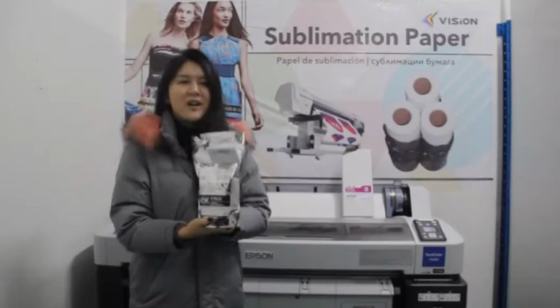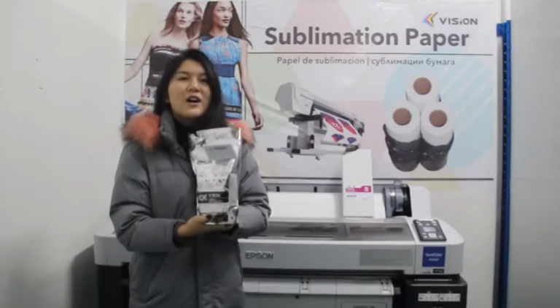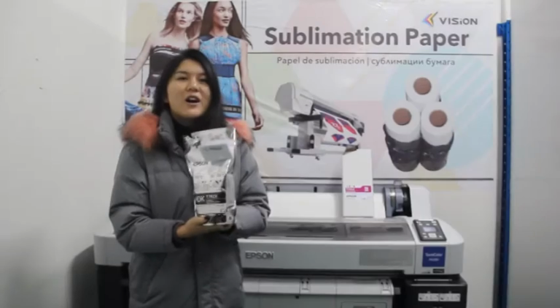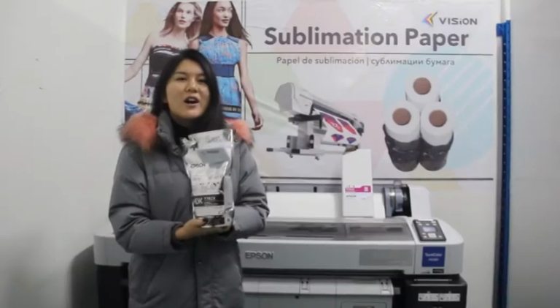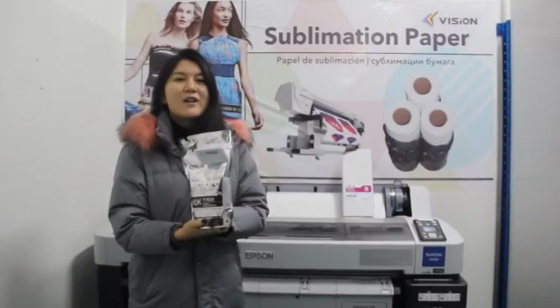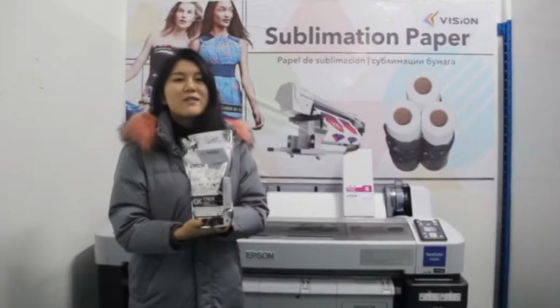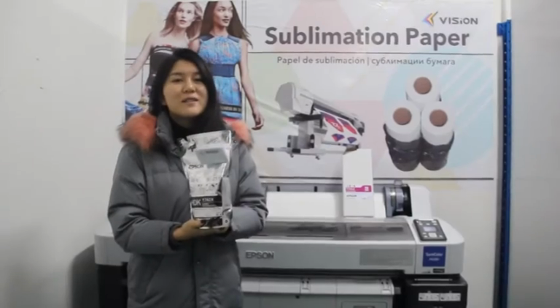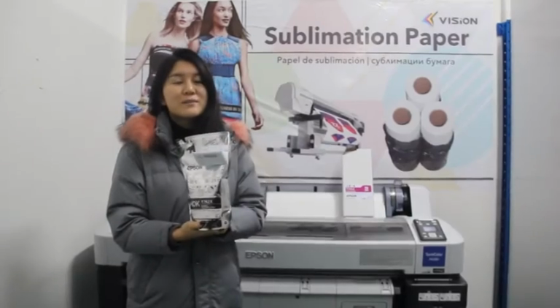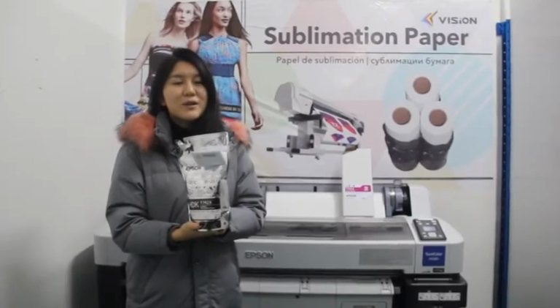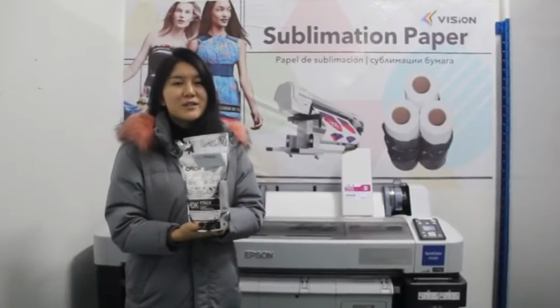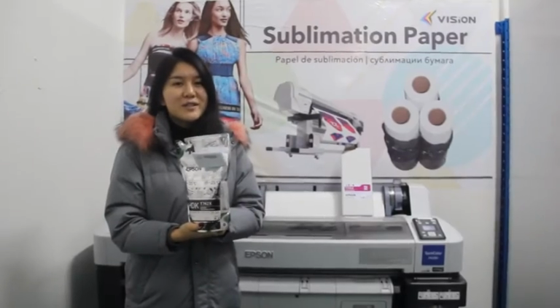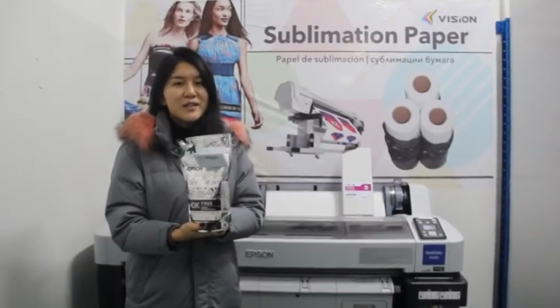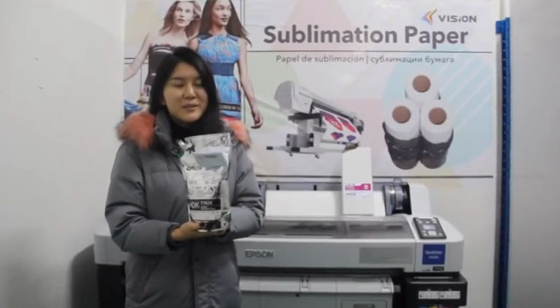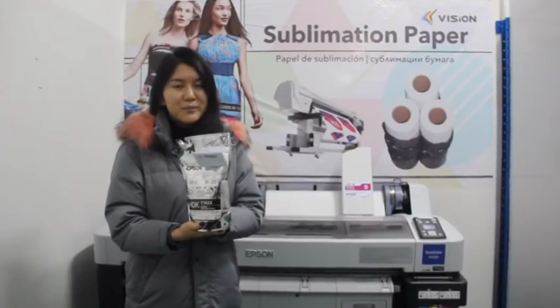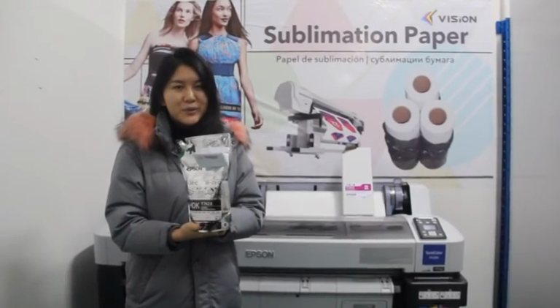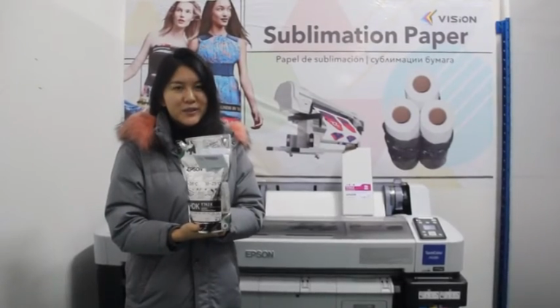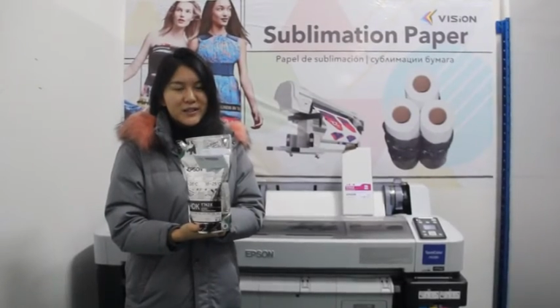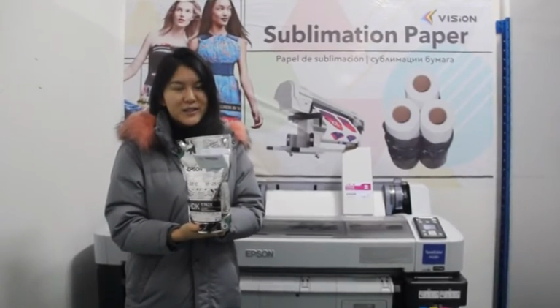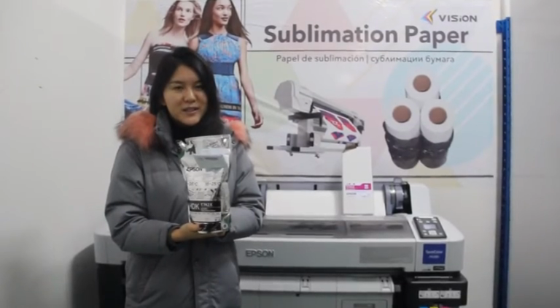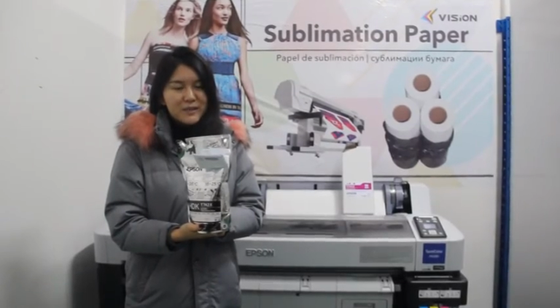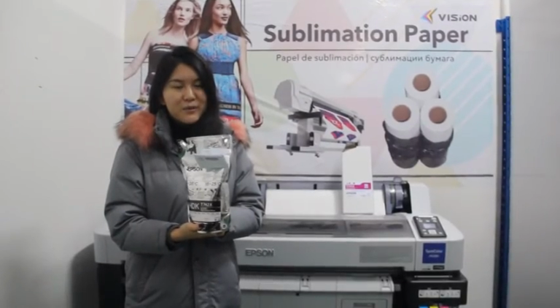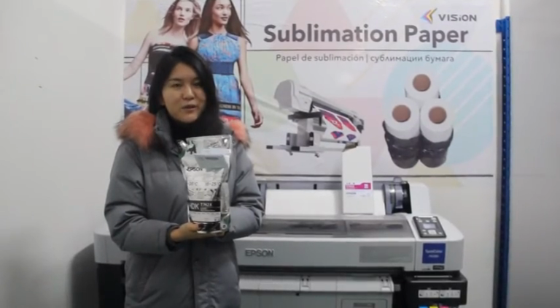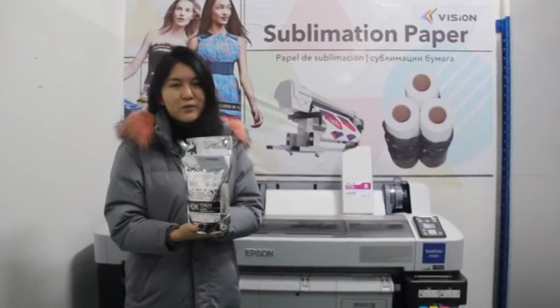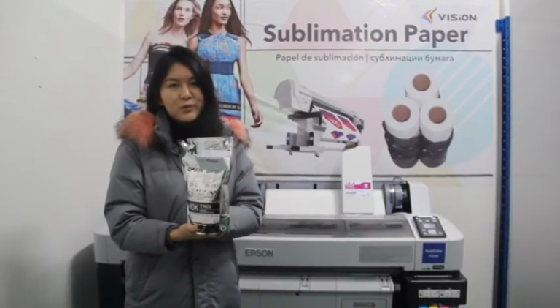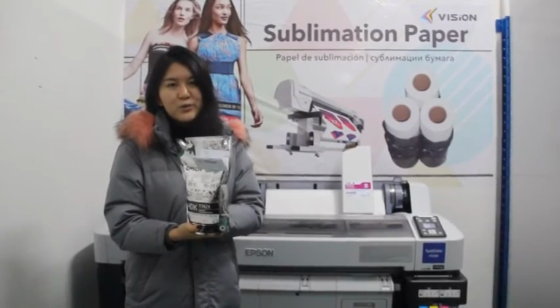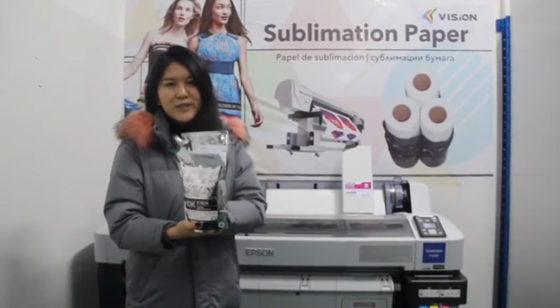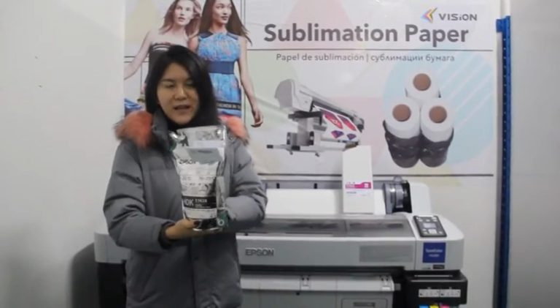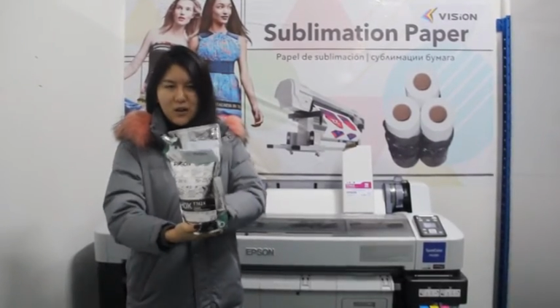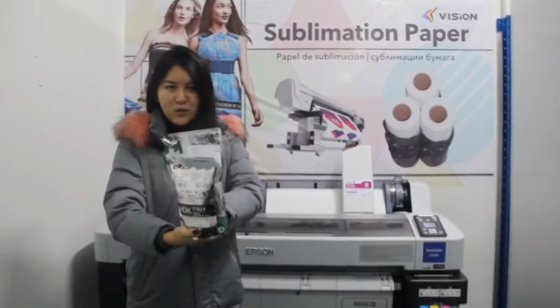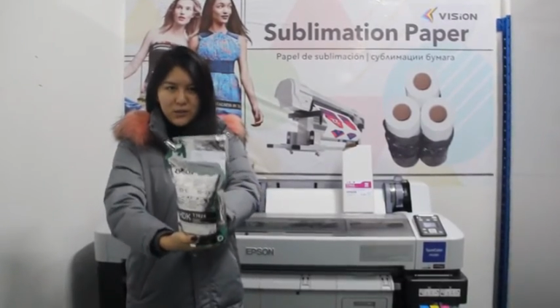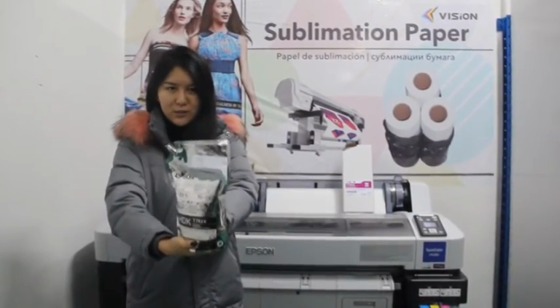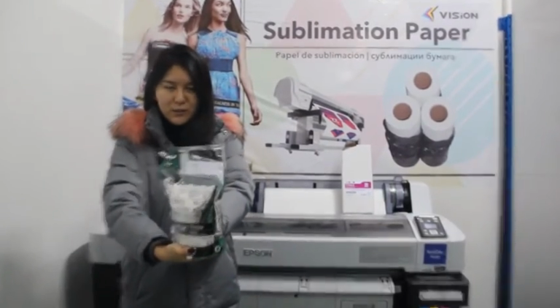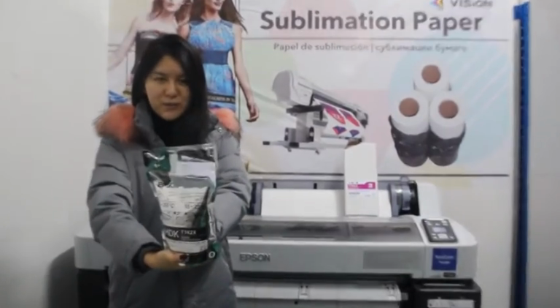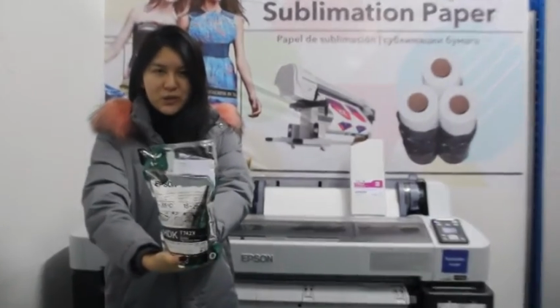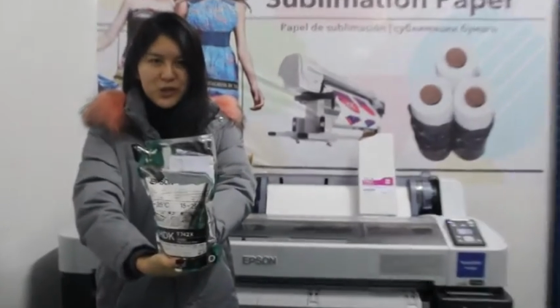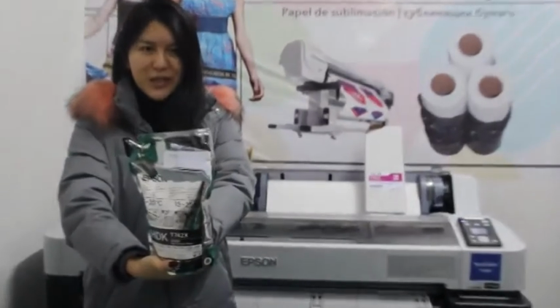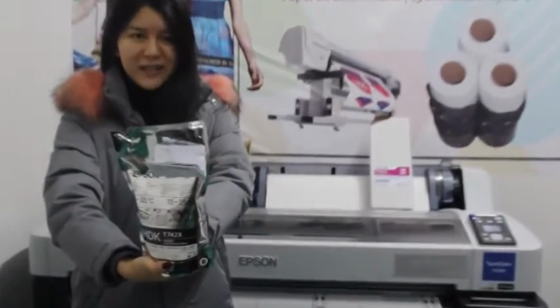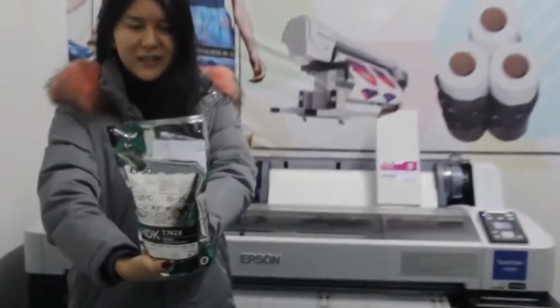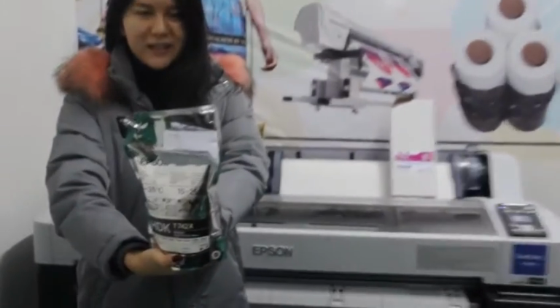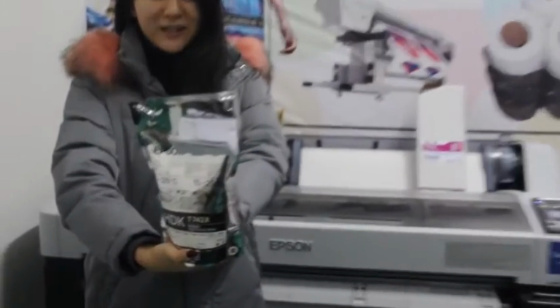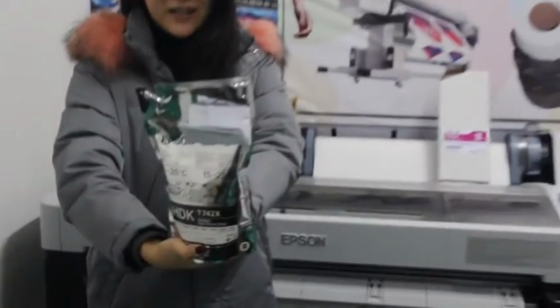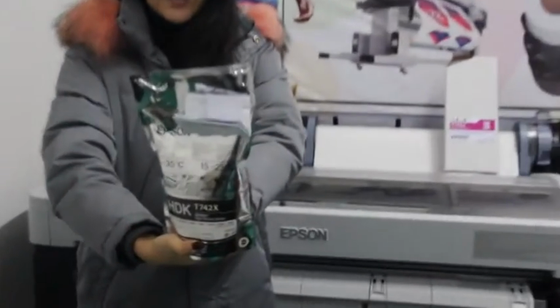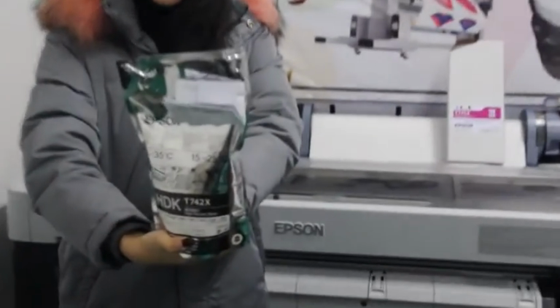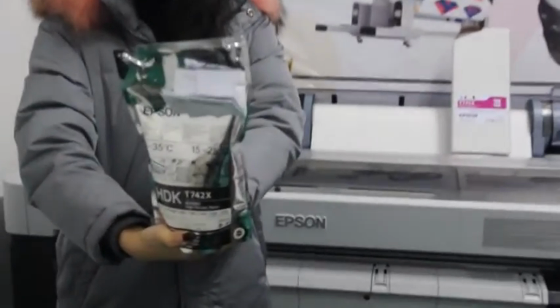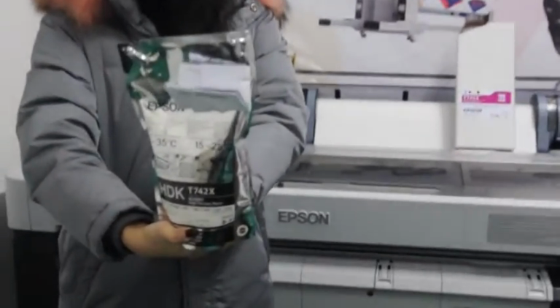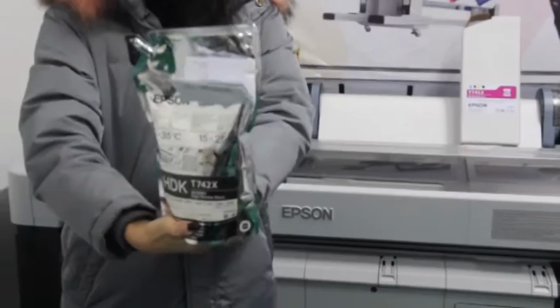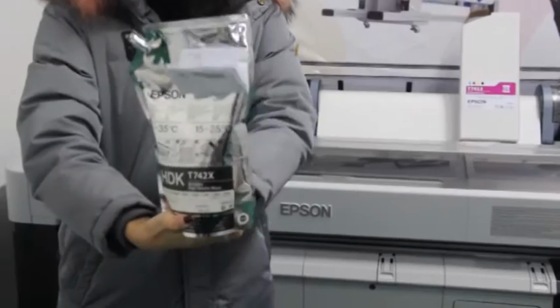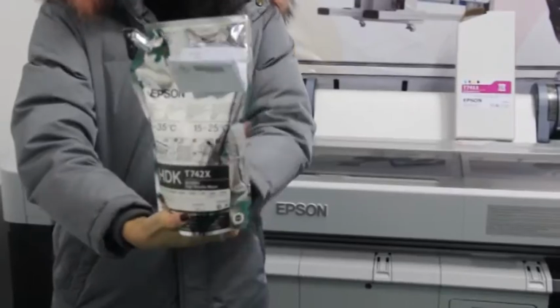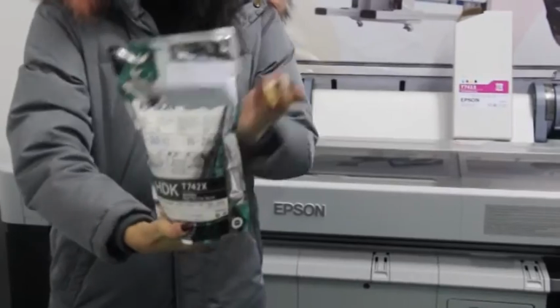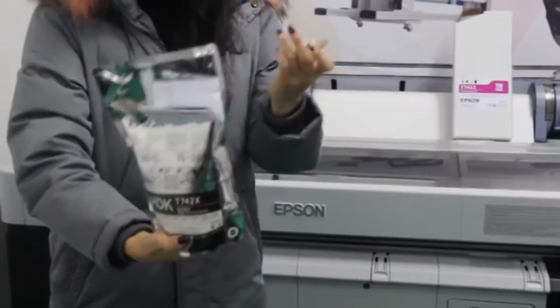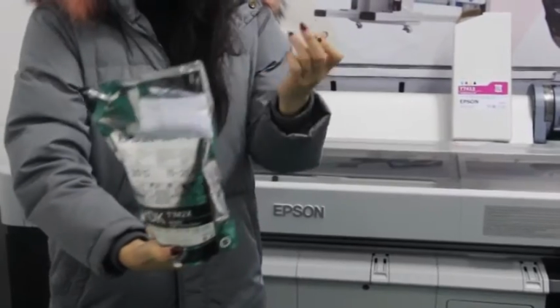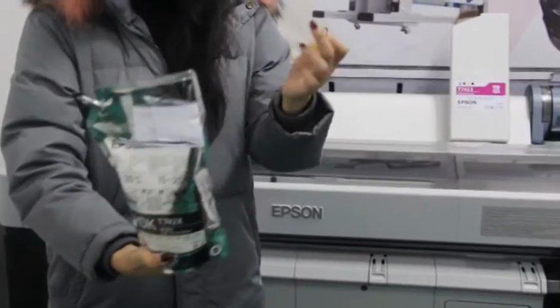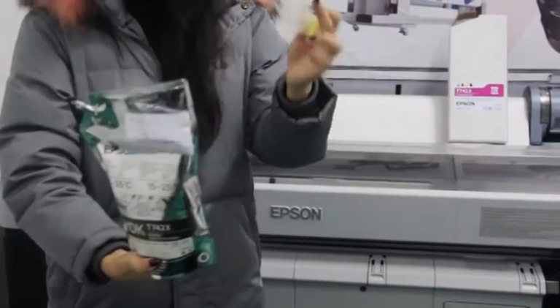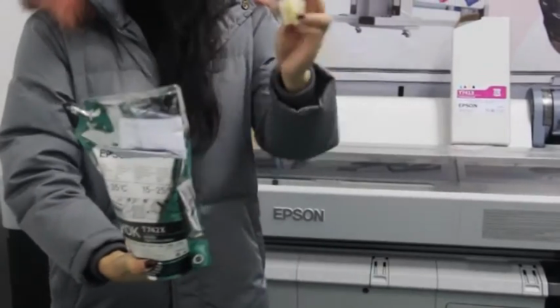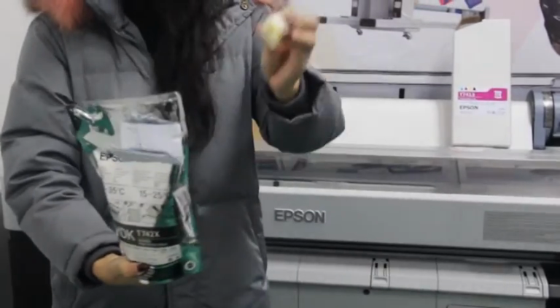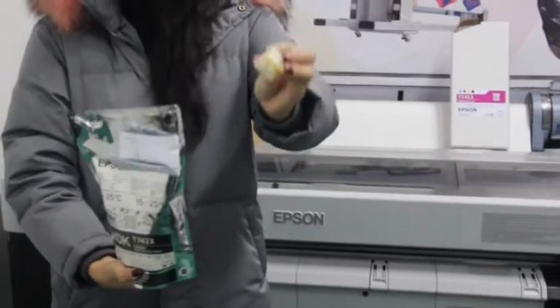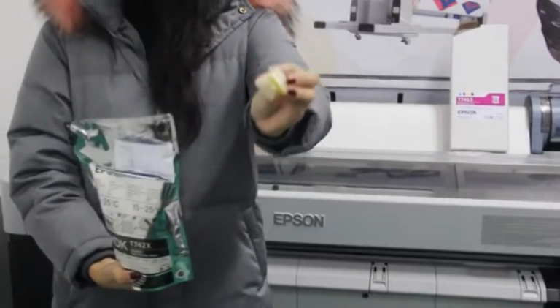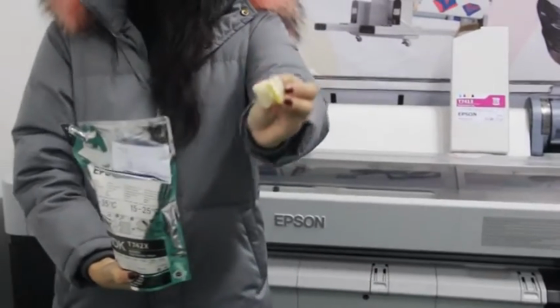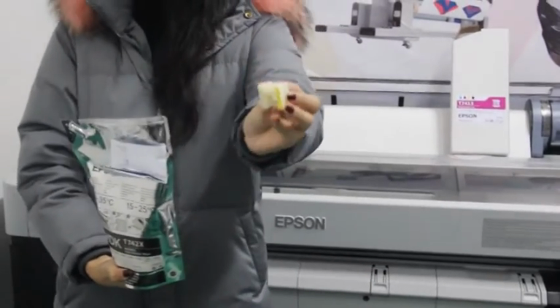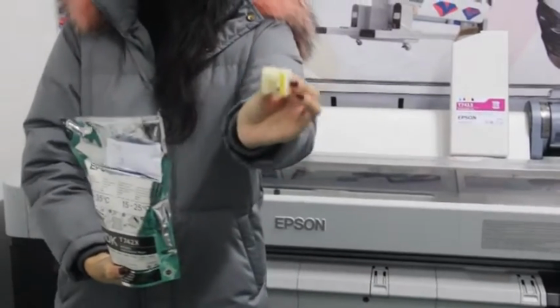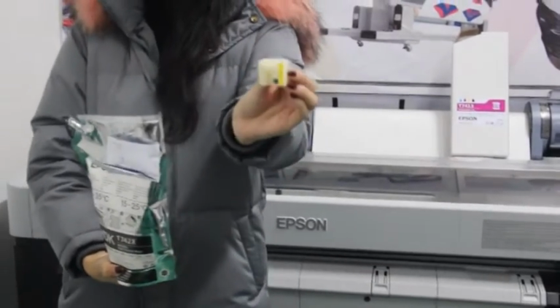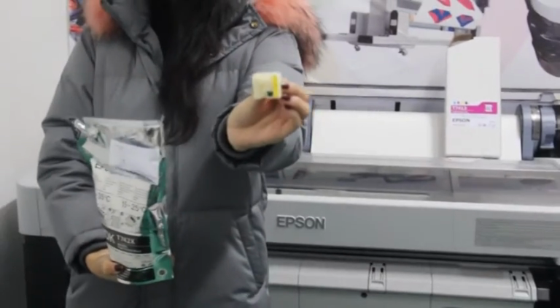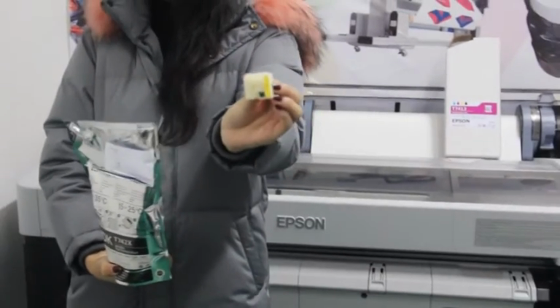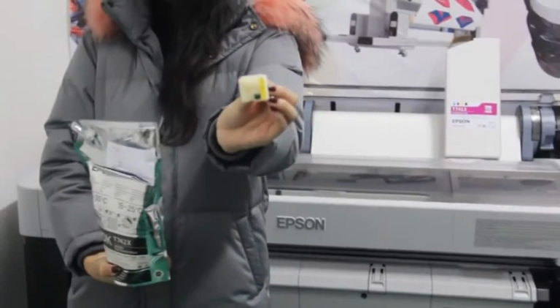However, the most important step of using our sublimation ink is to know how to use our chip.